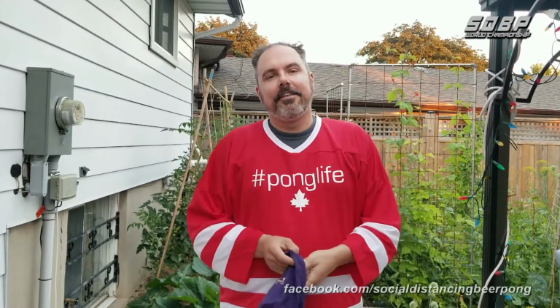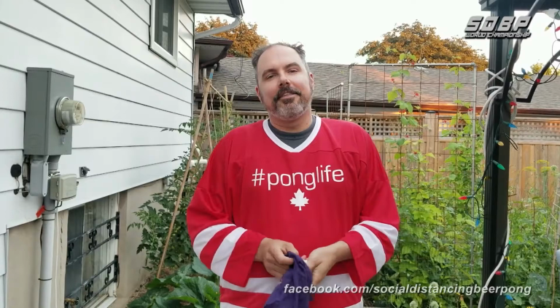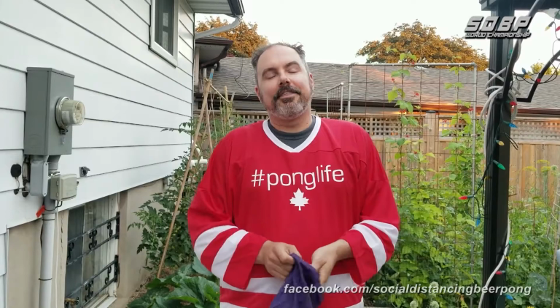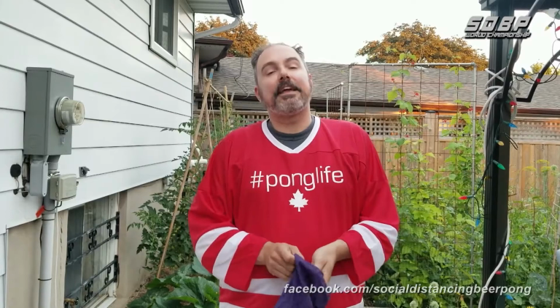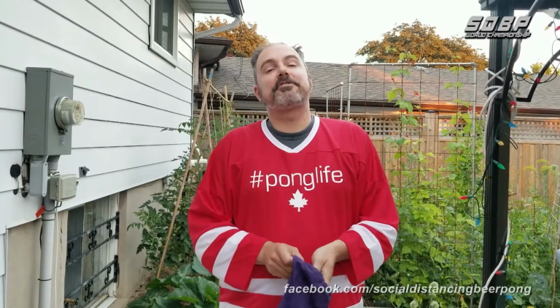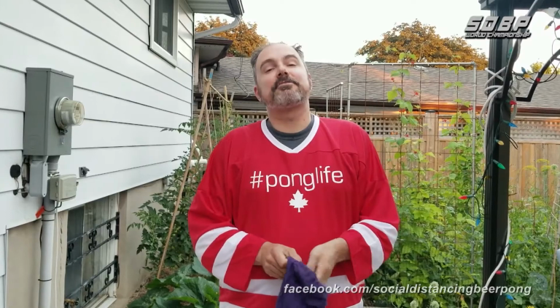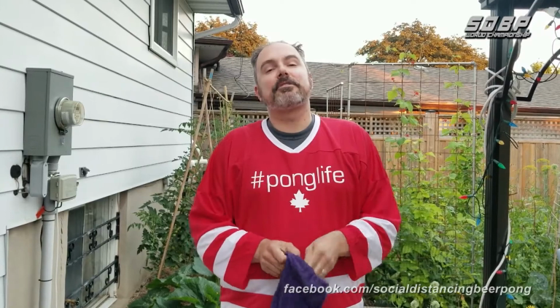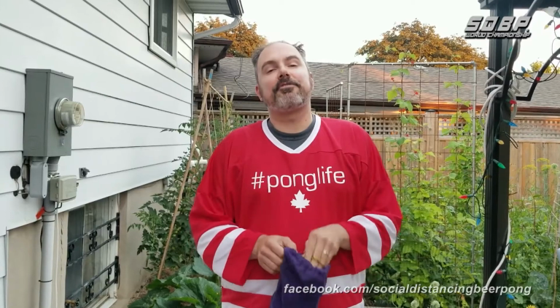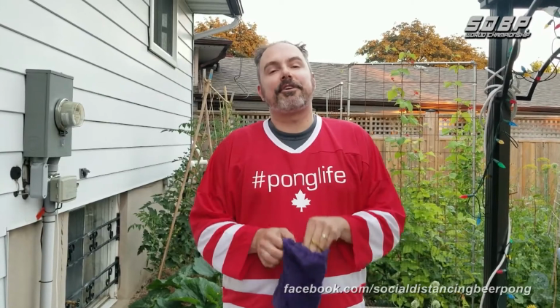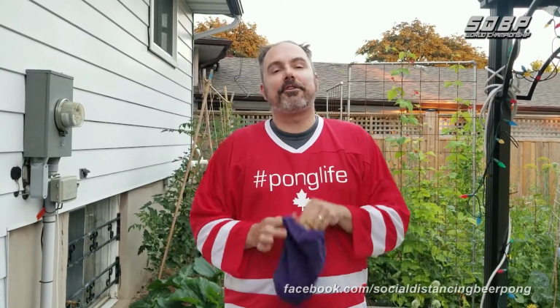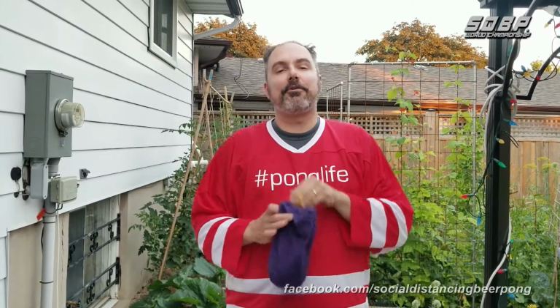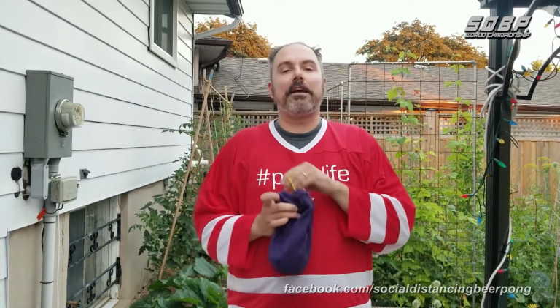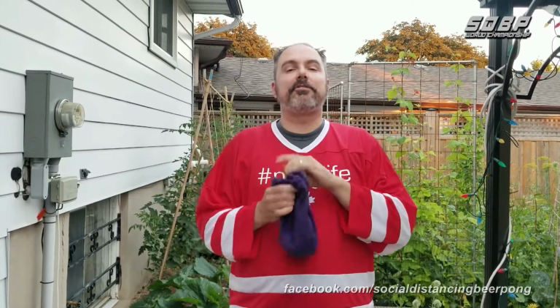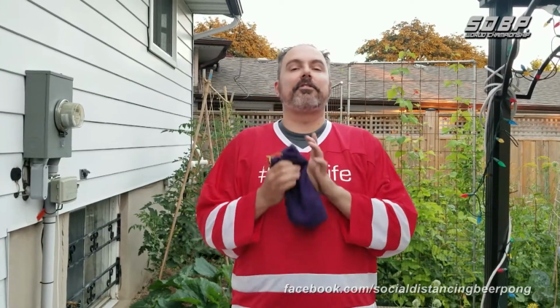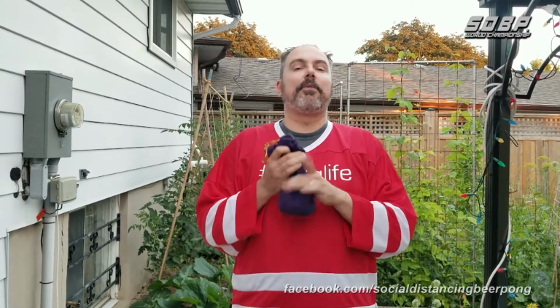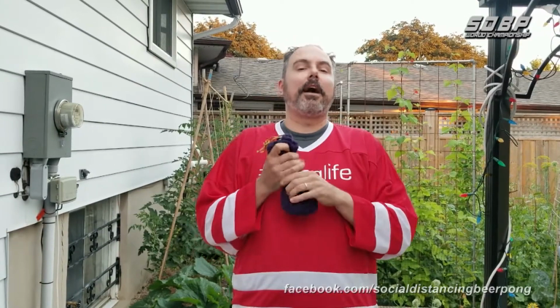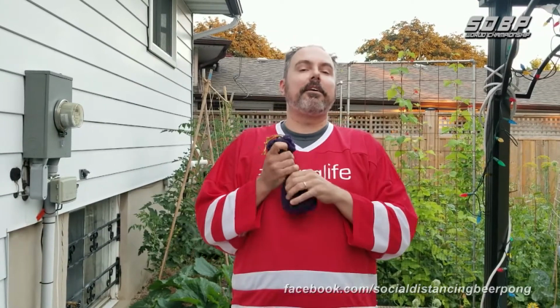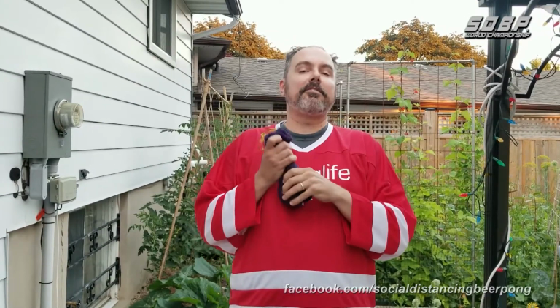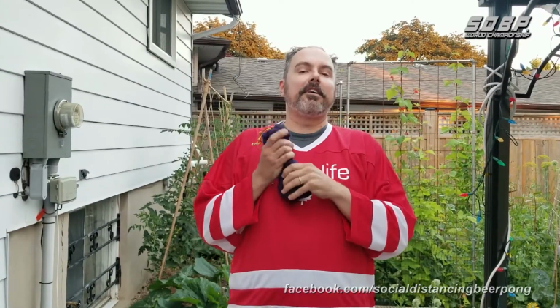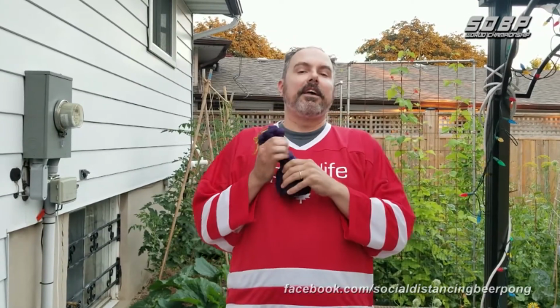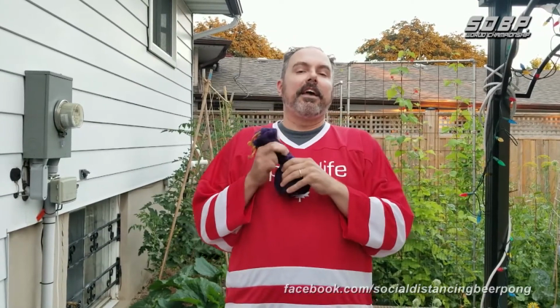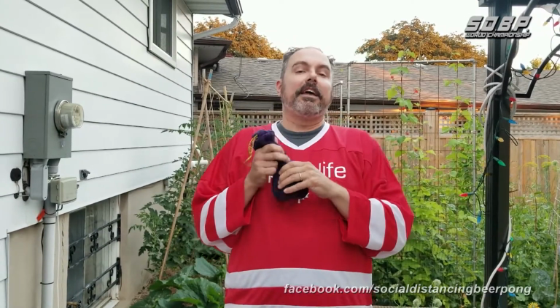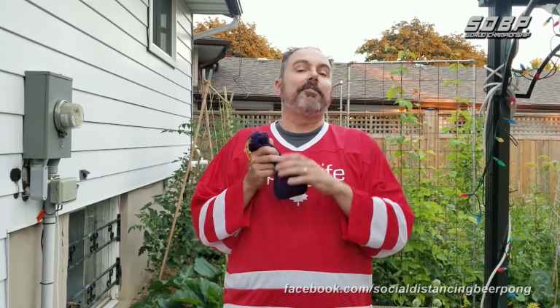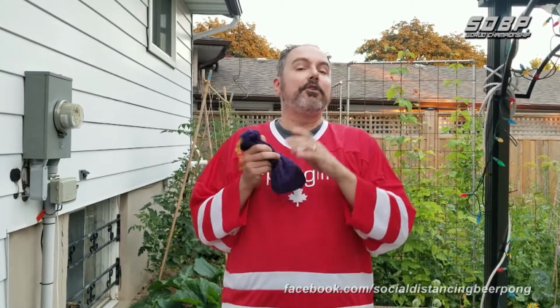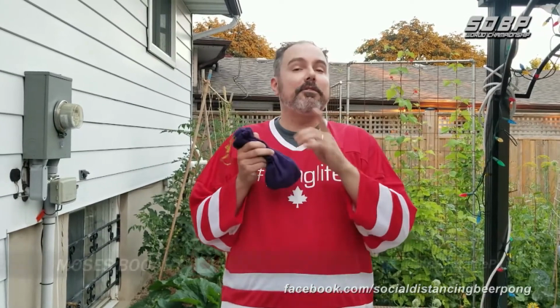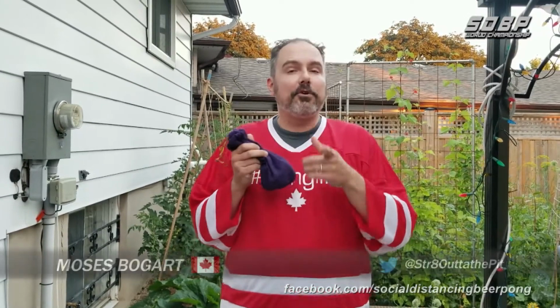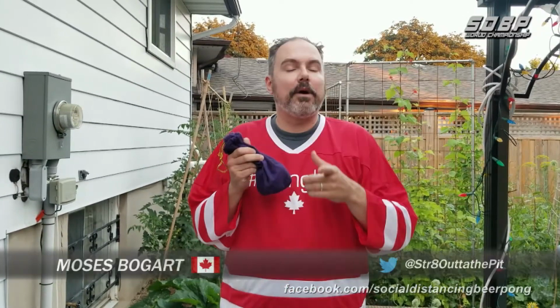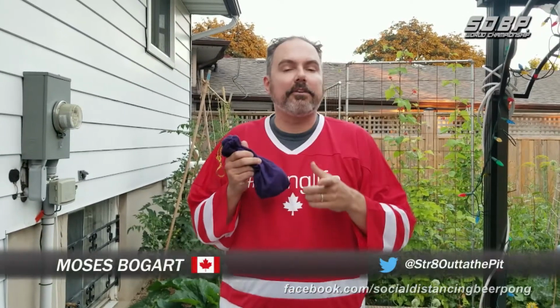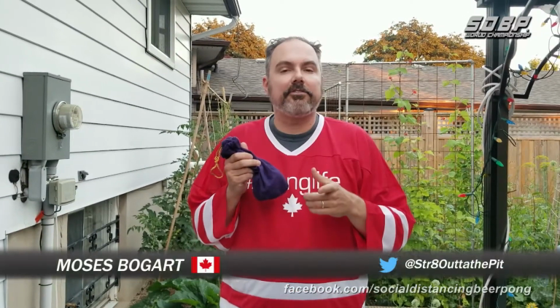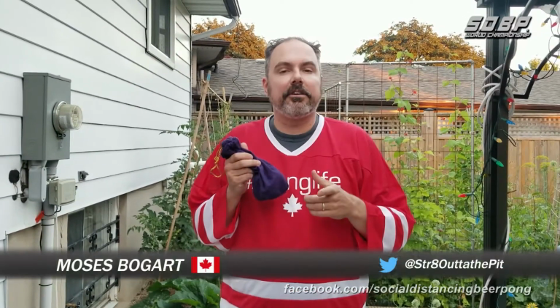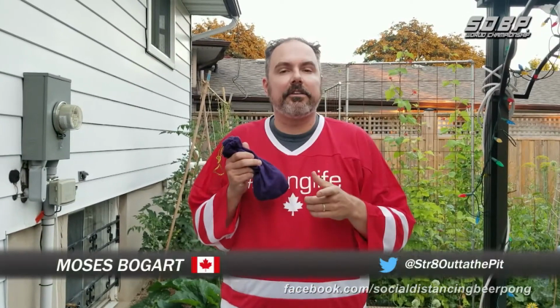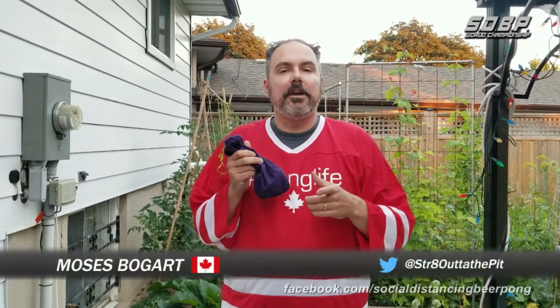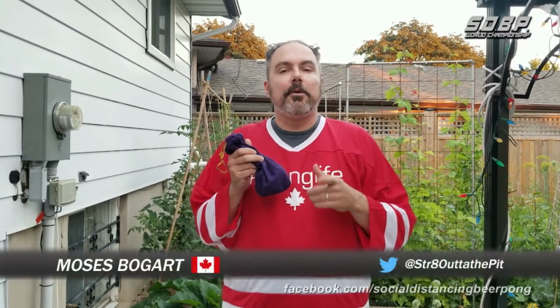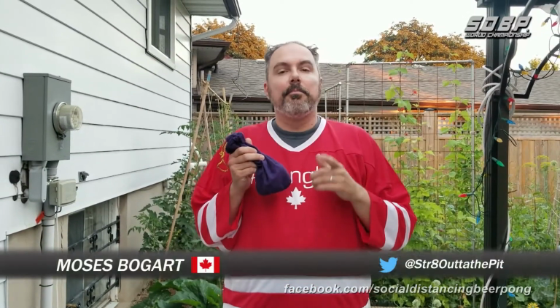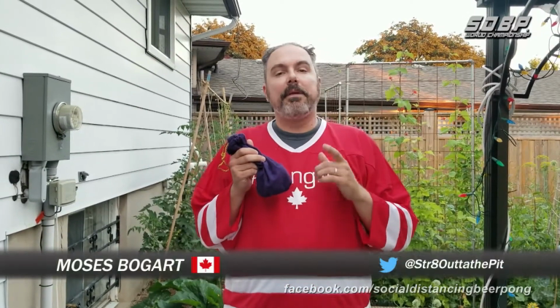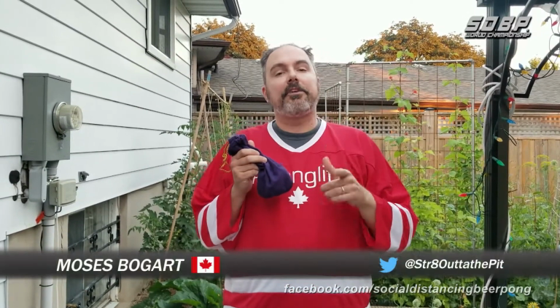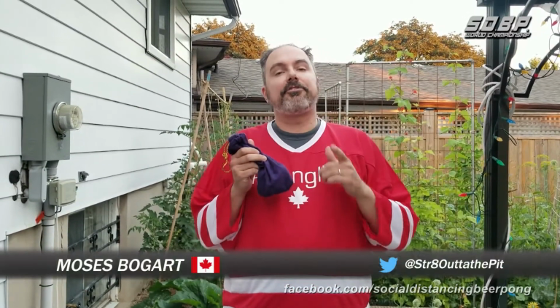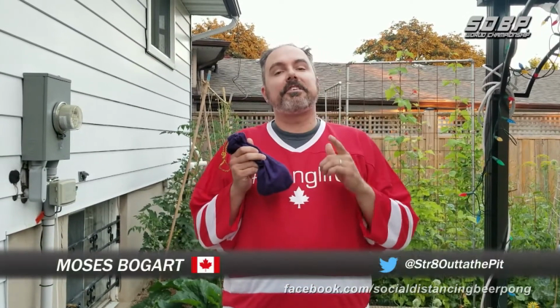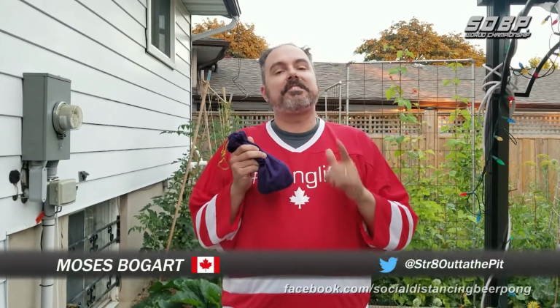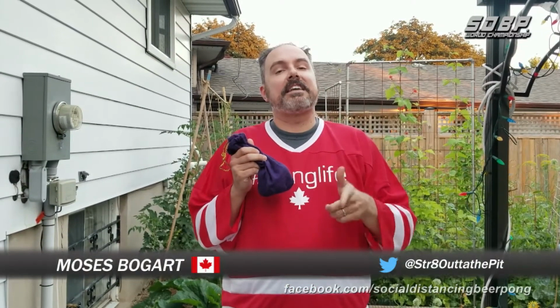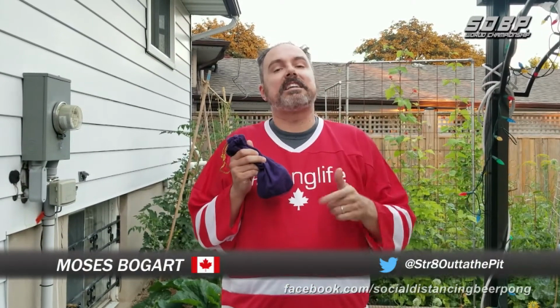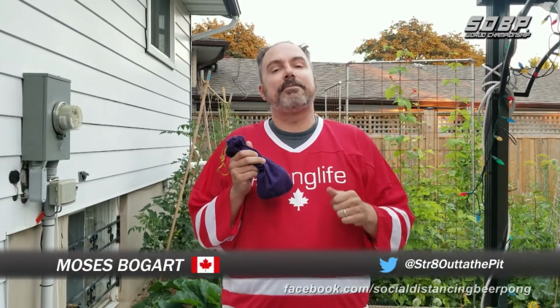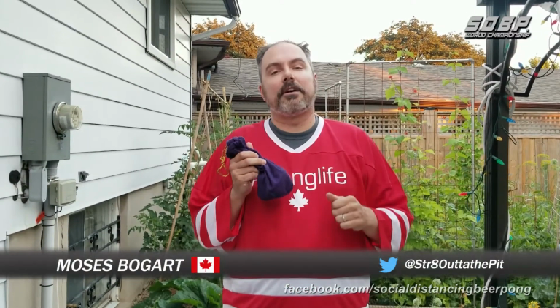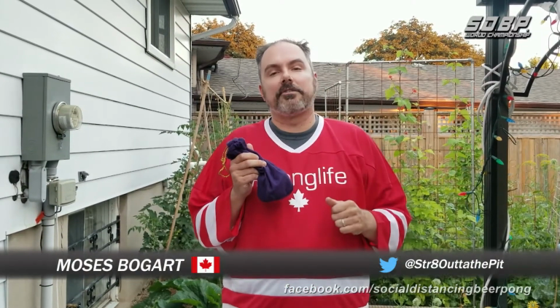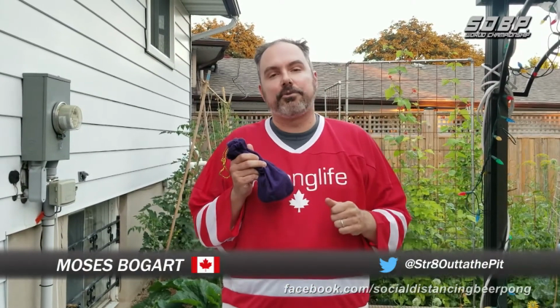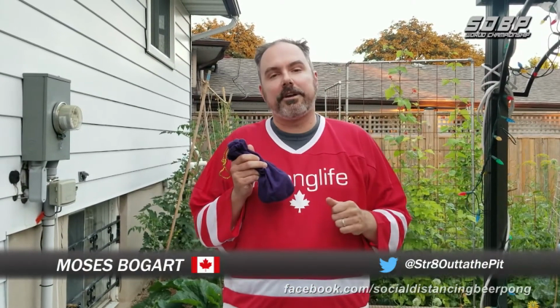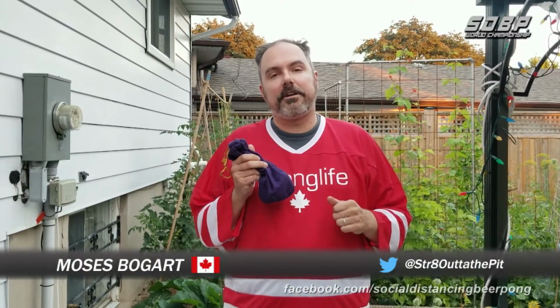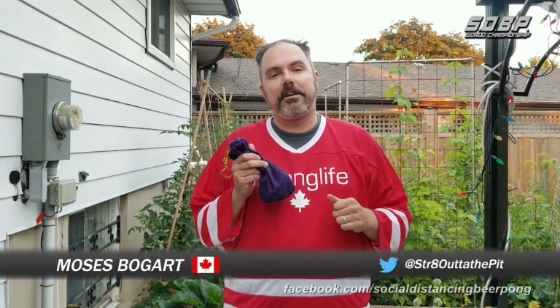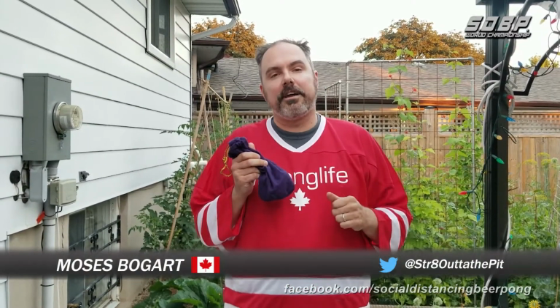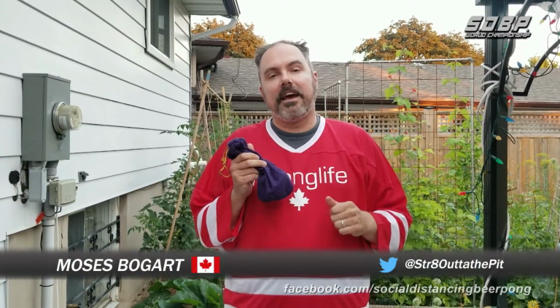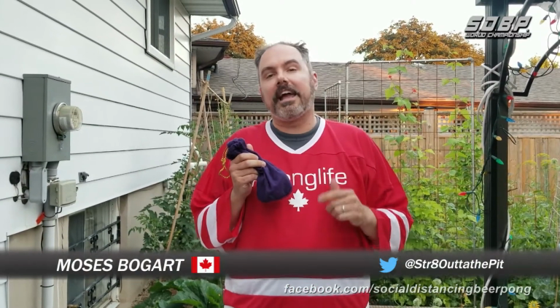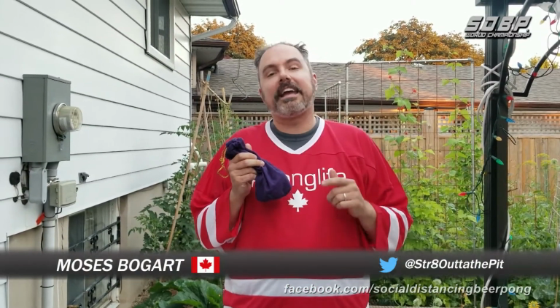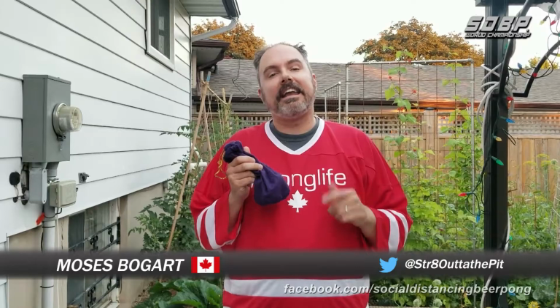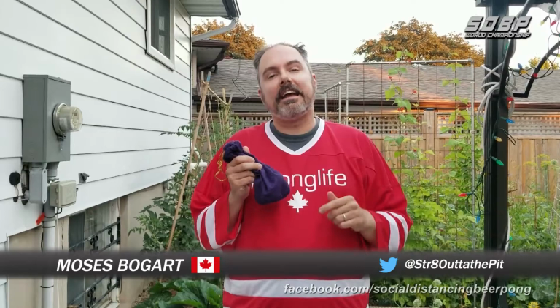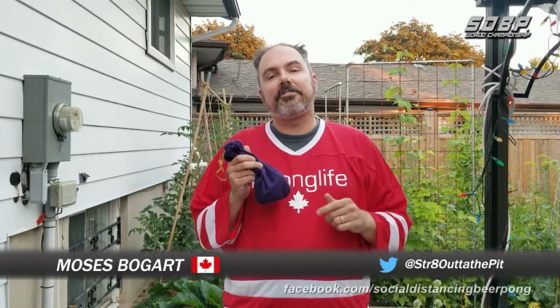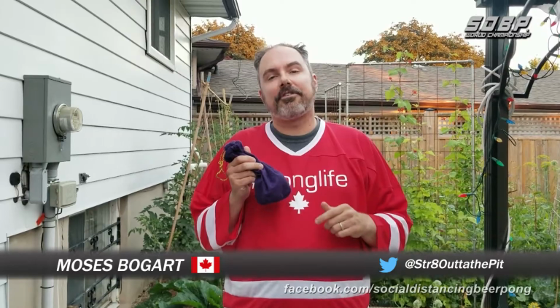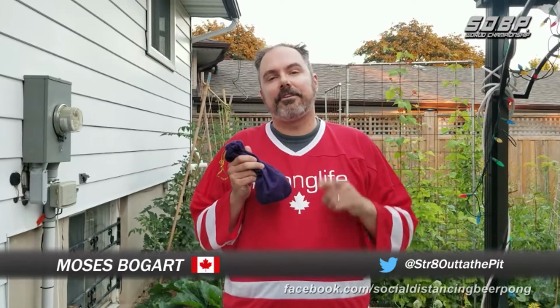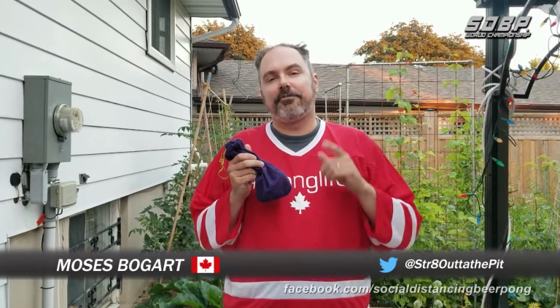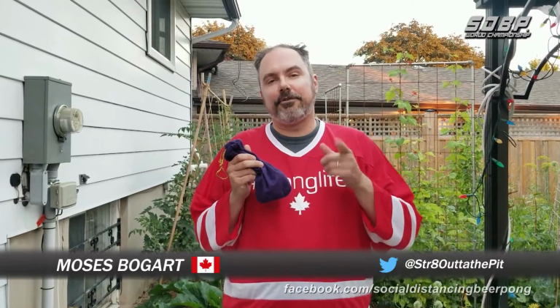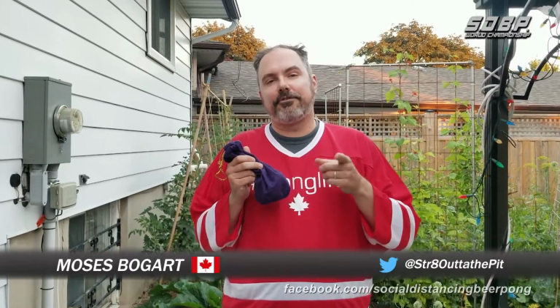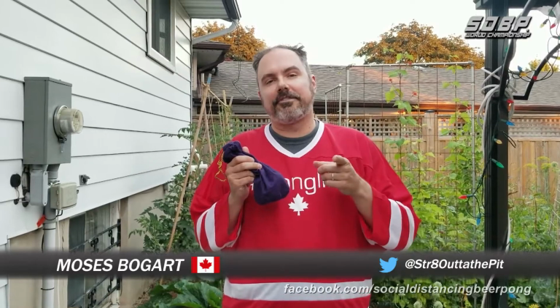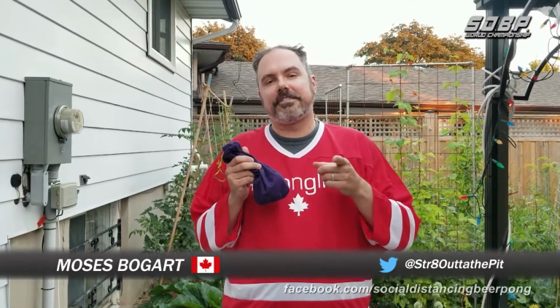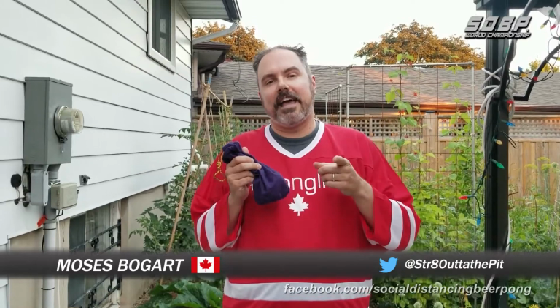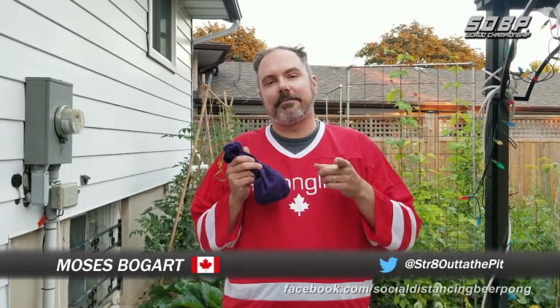Thanks so much for your question, Miles. And if you have a question, make sure to send it to me on Twitter, and I can answer it in a future segment.